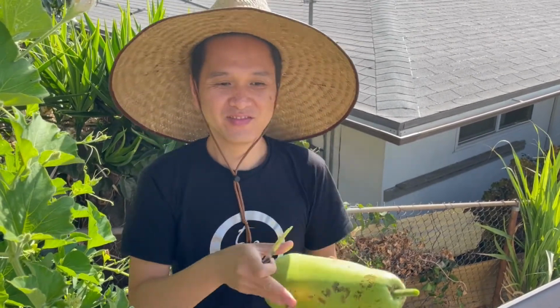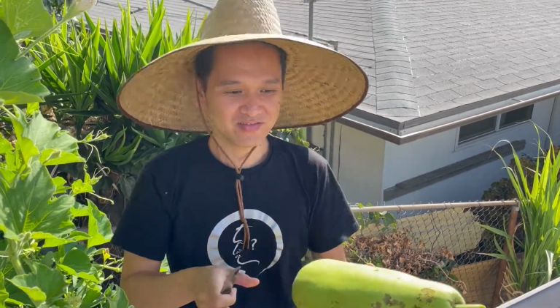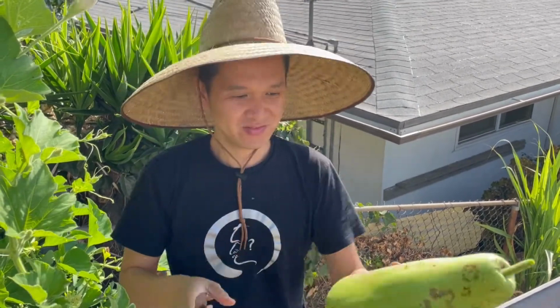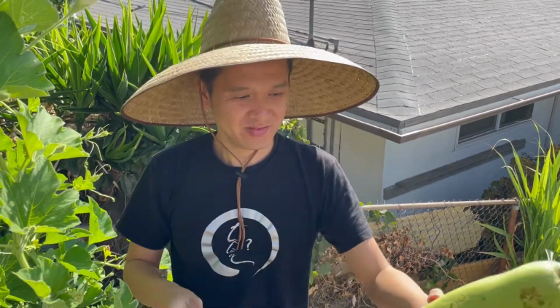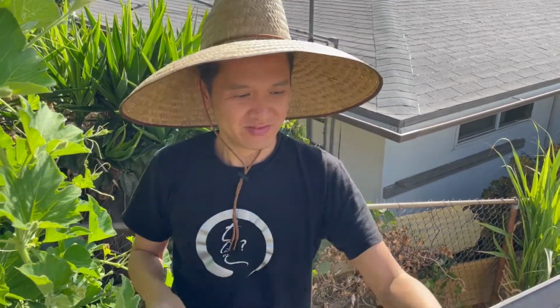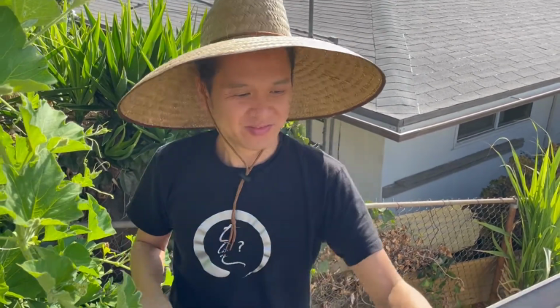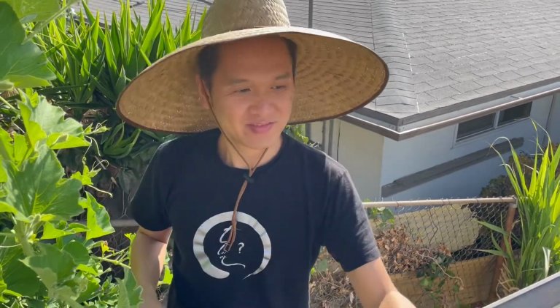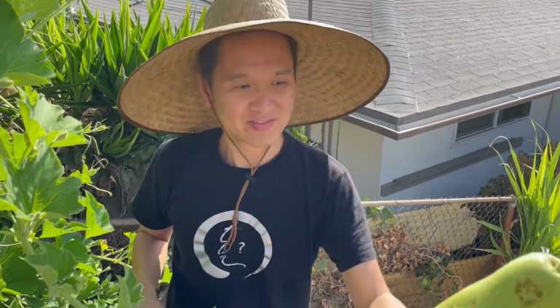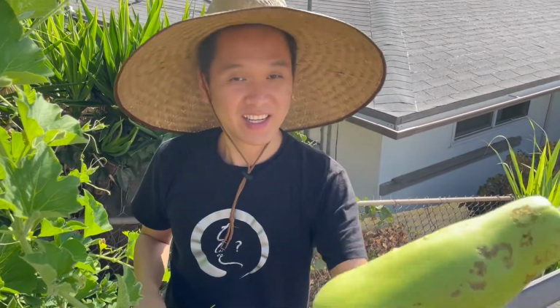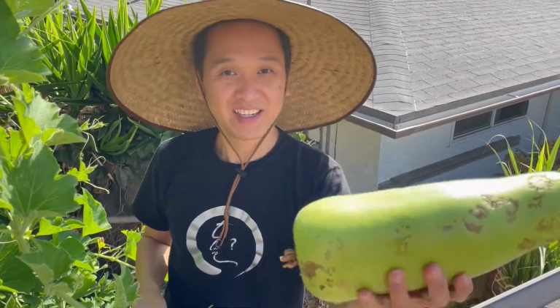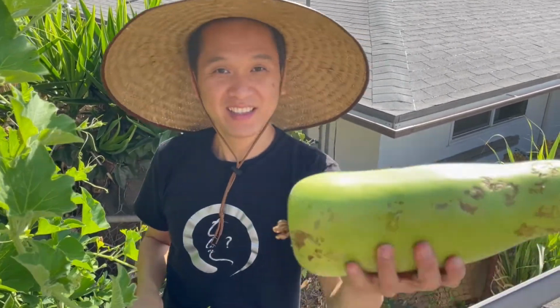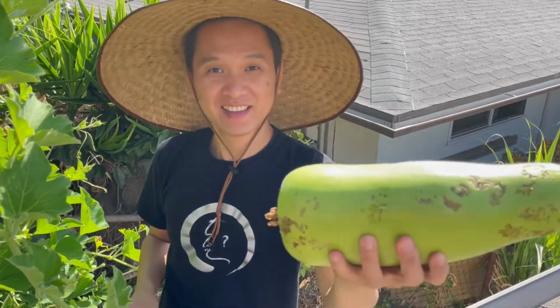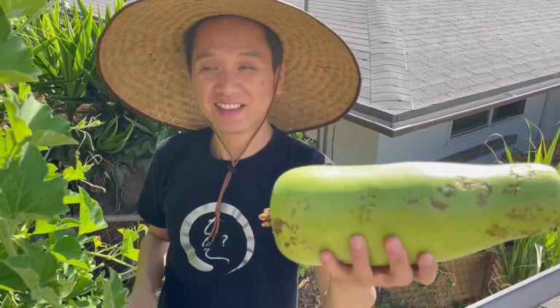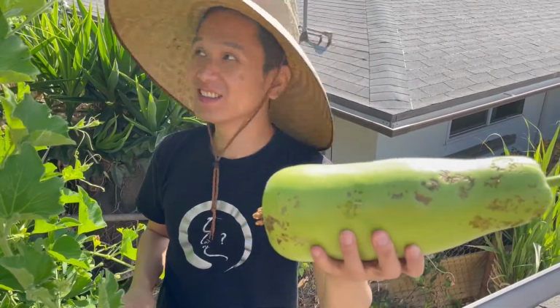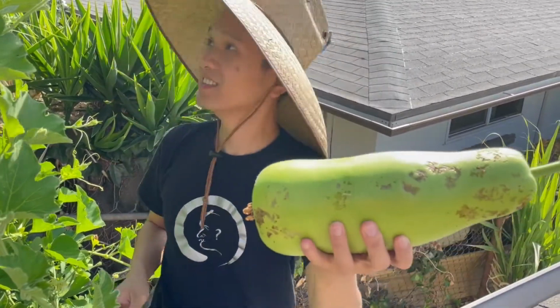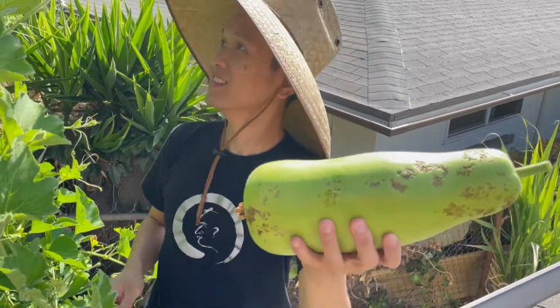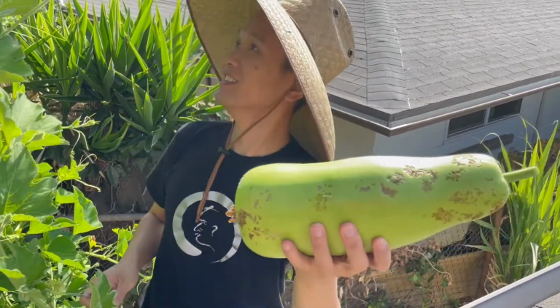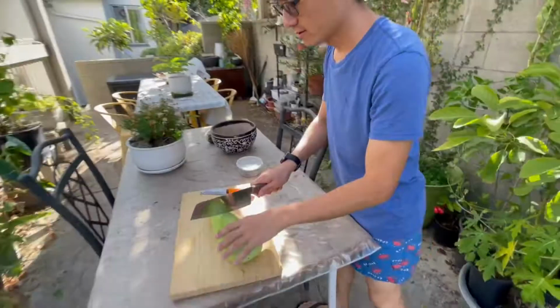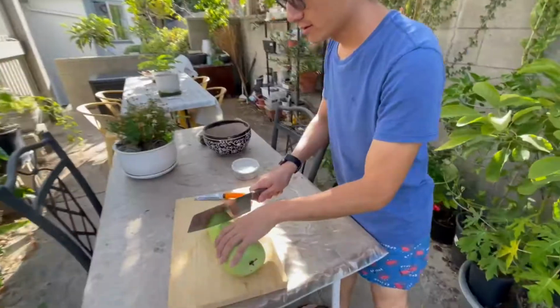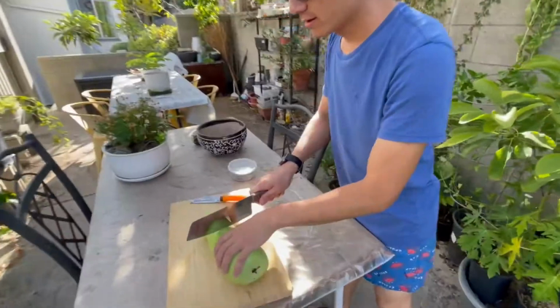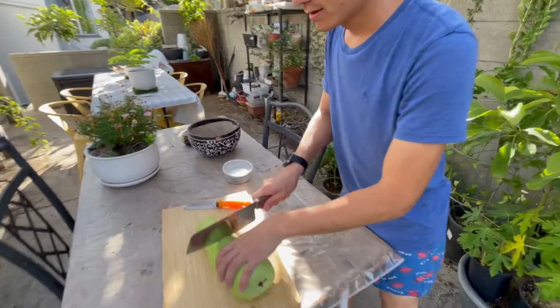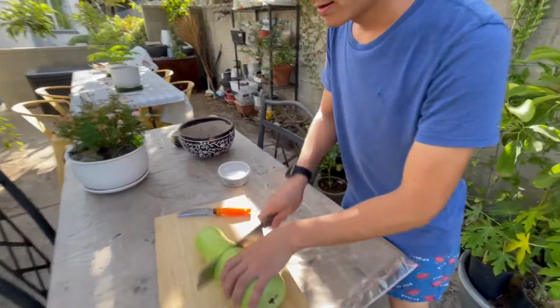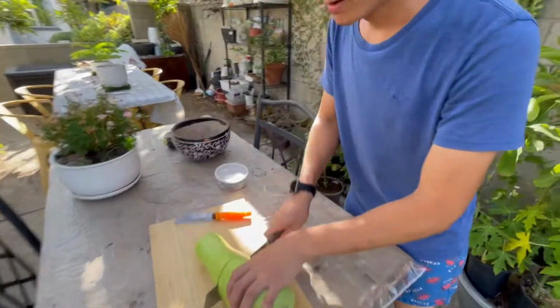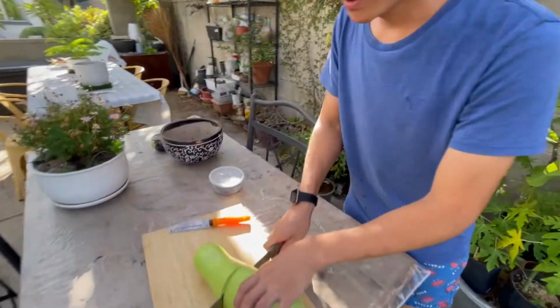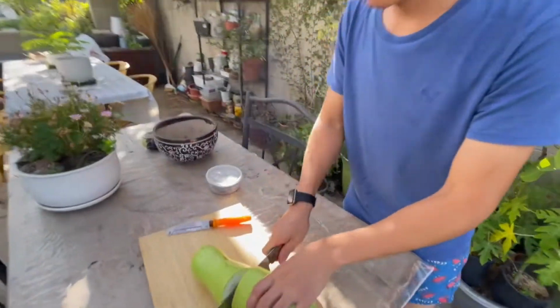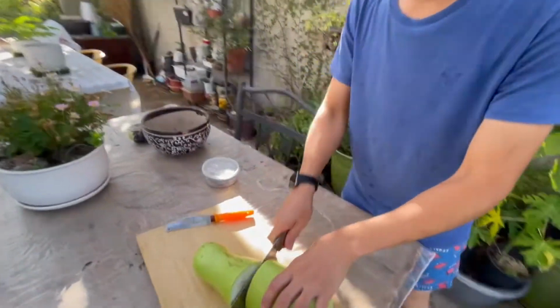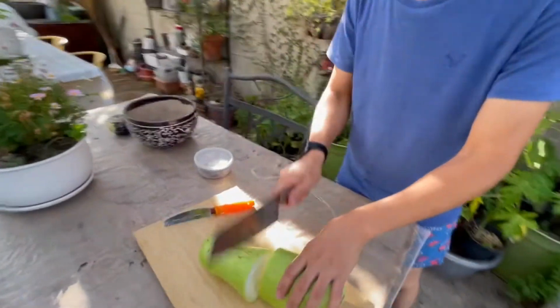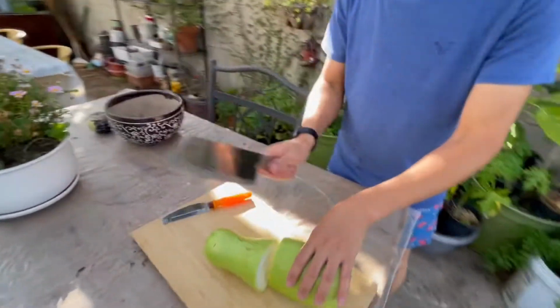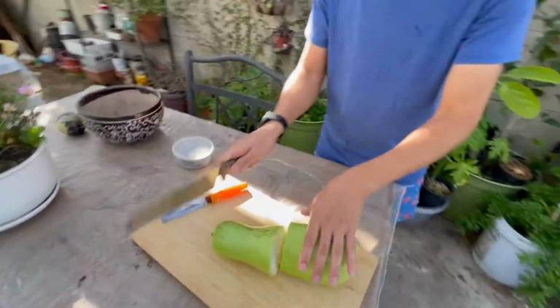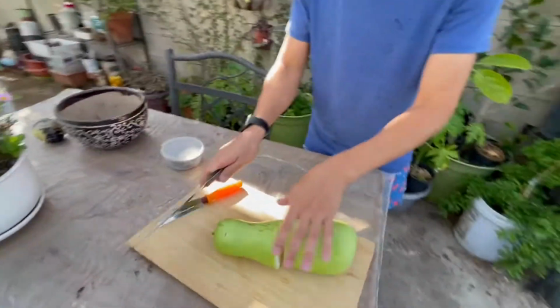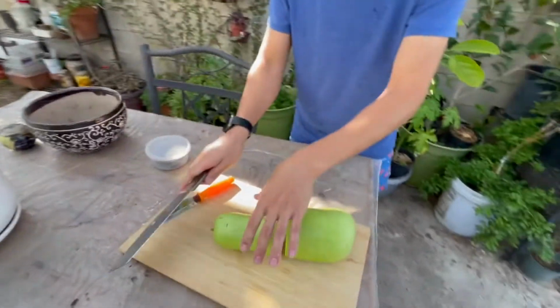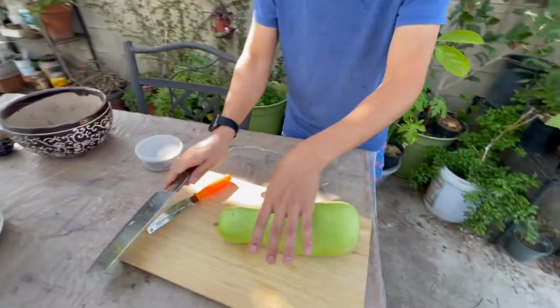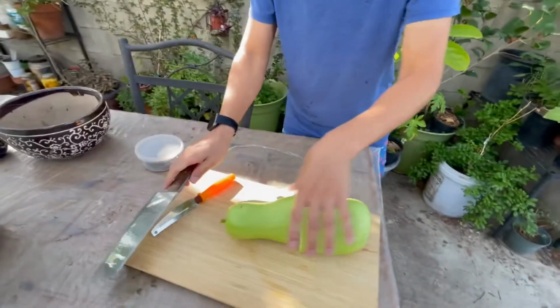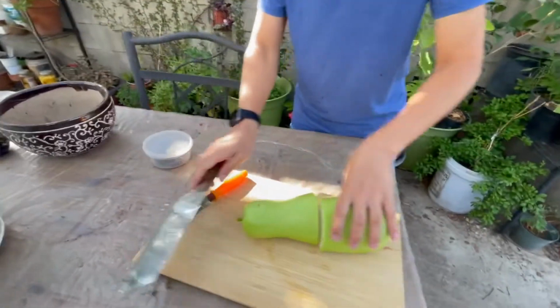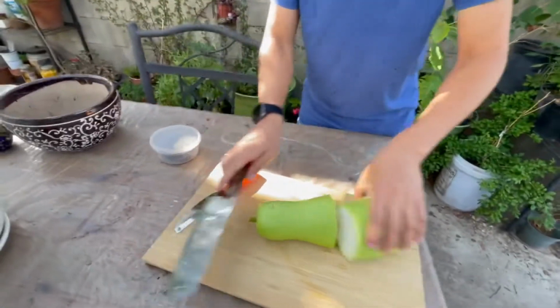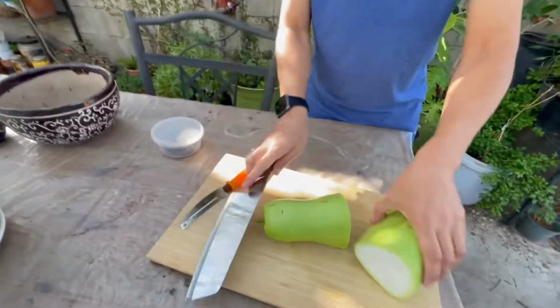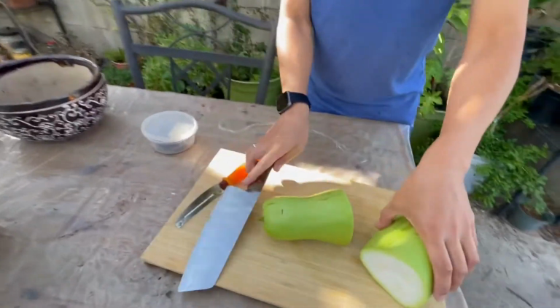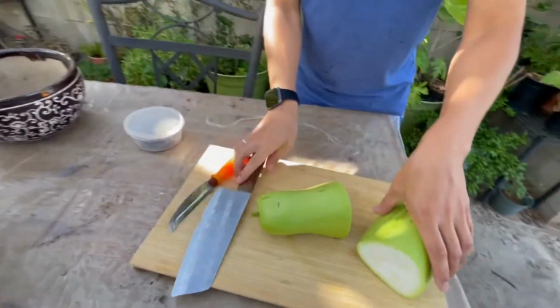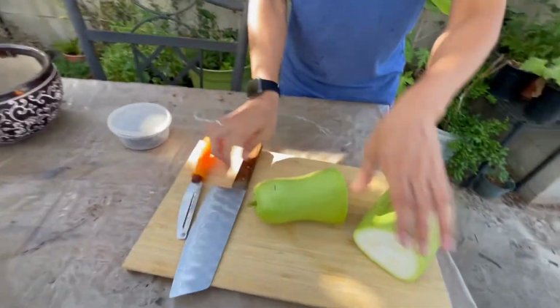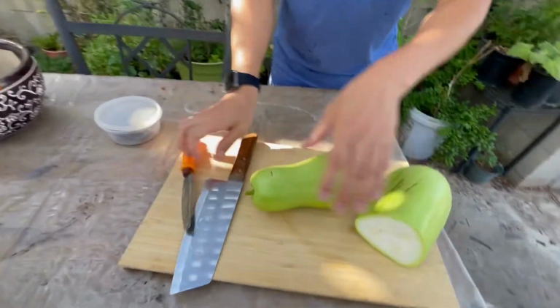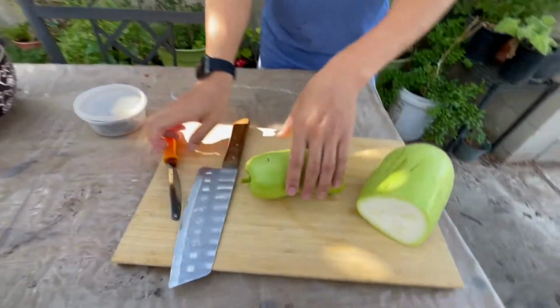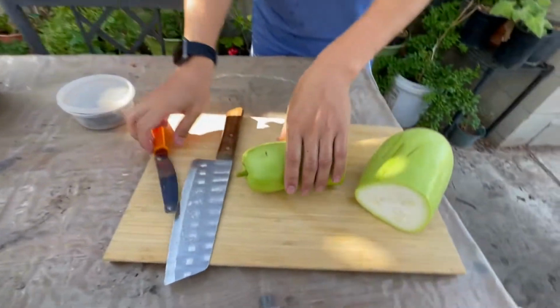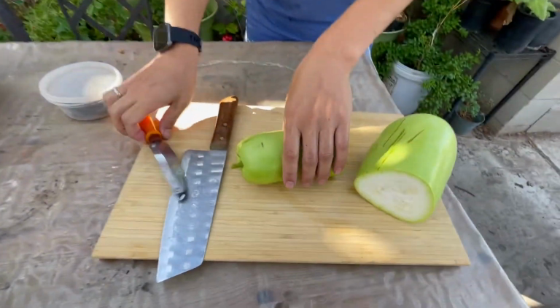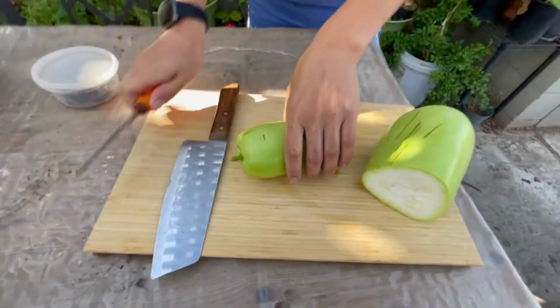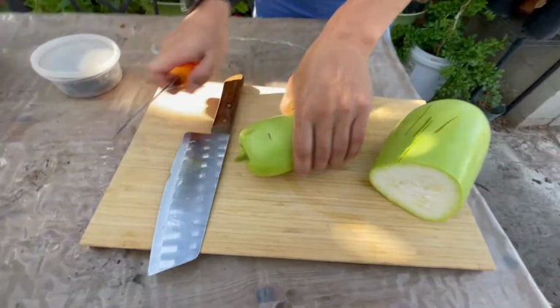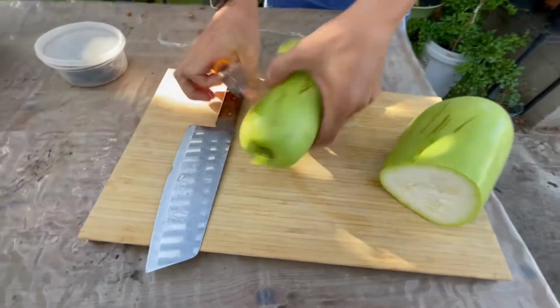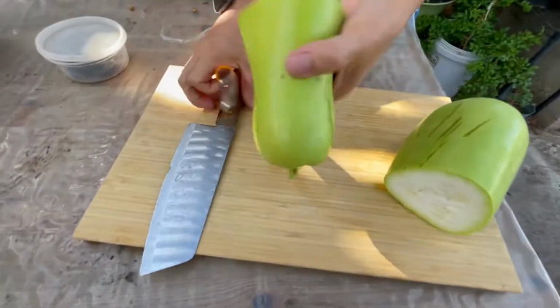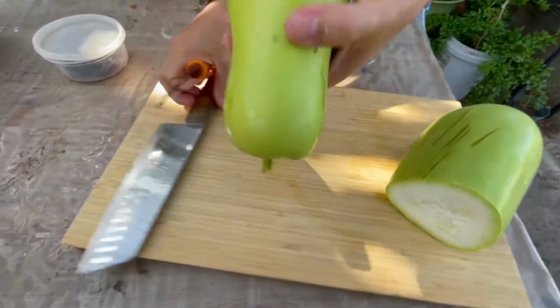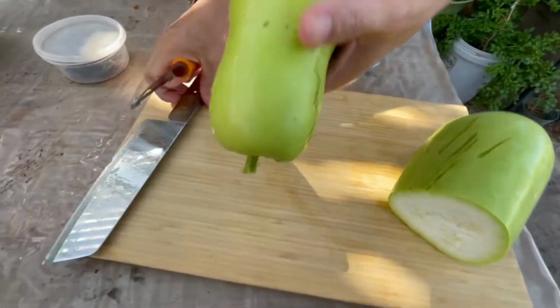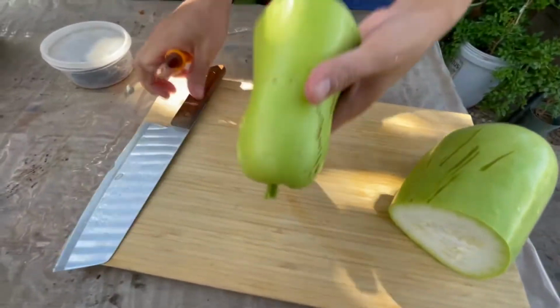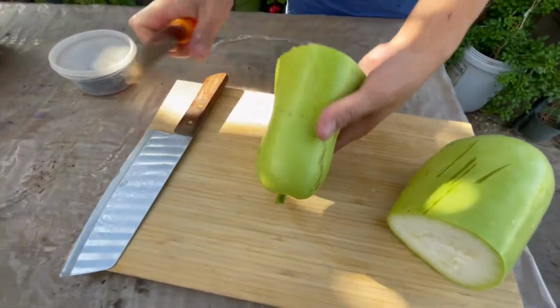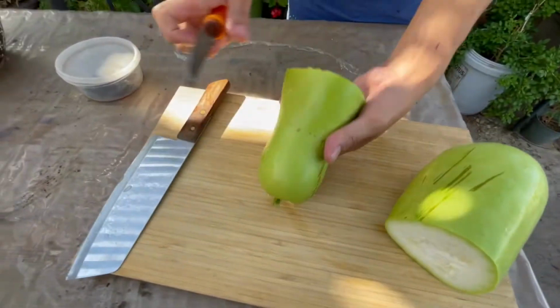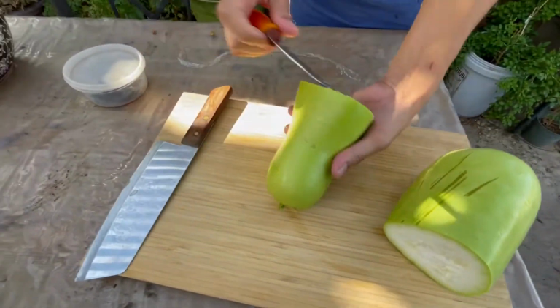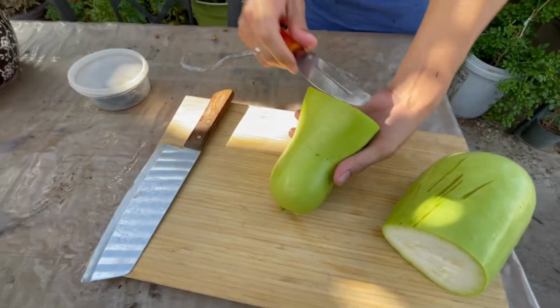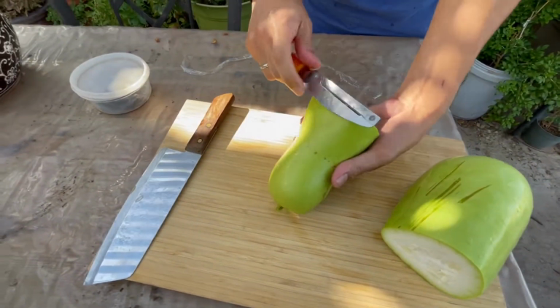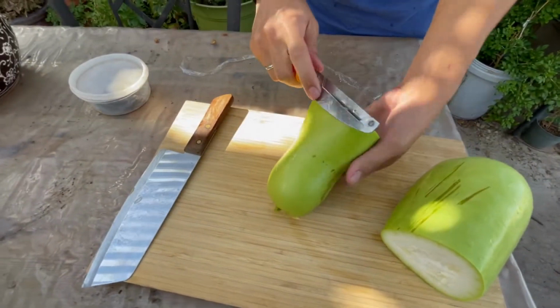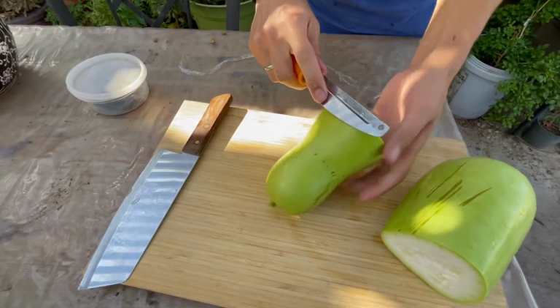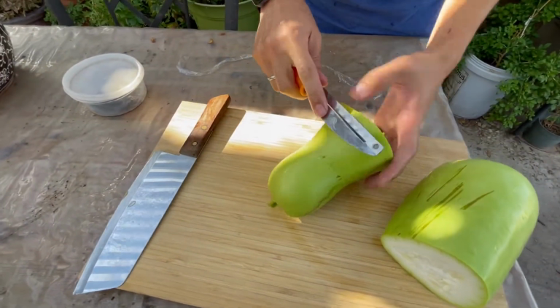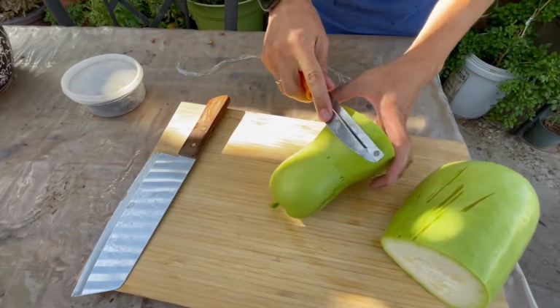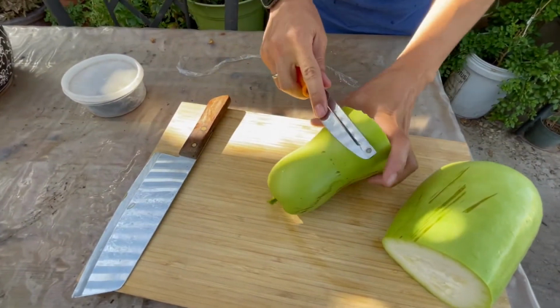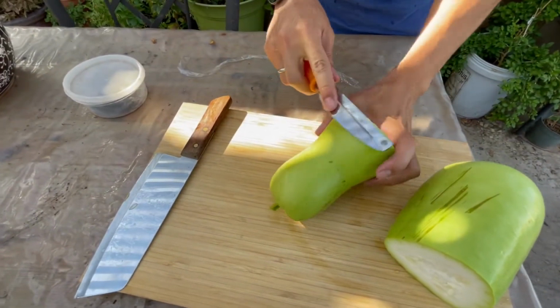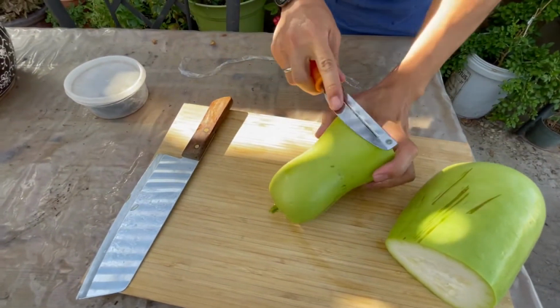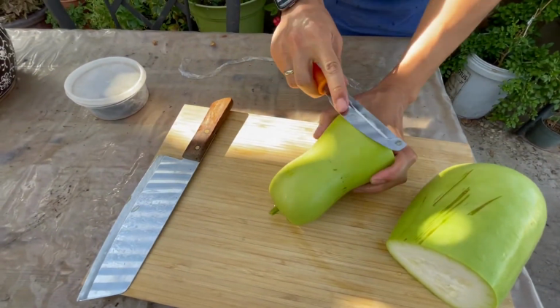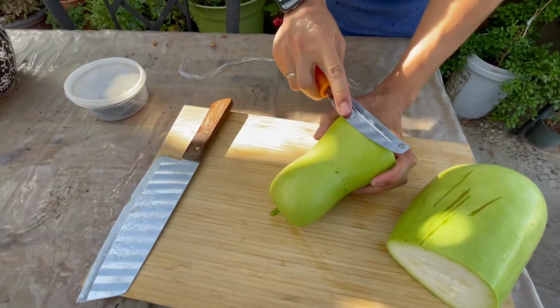Wow, it looks nice. We peel the skin. Cut it in half — it makes peeling the skin easier.